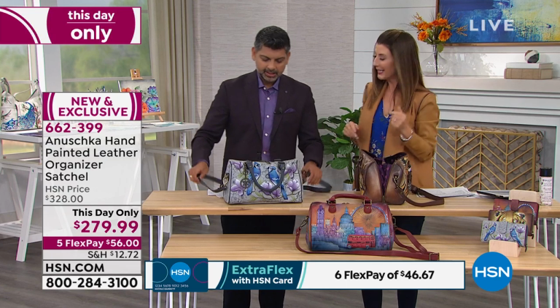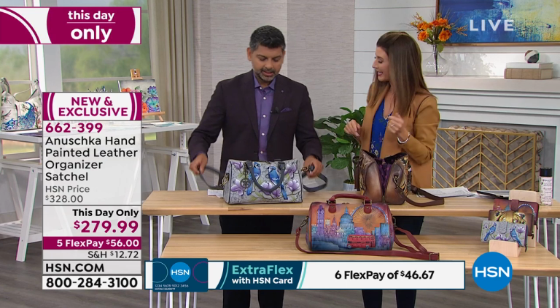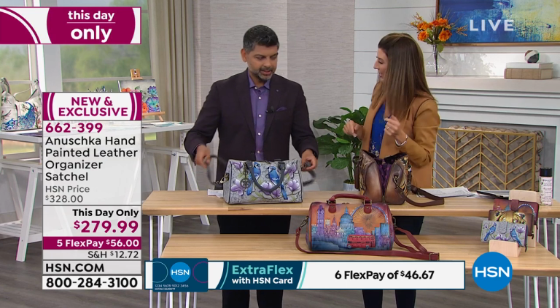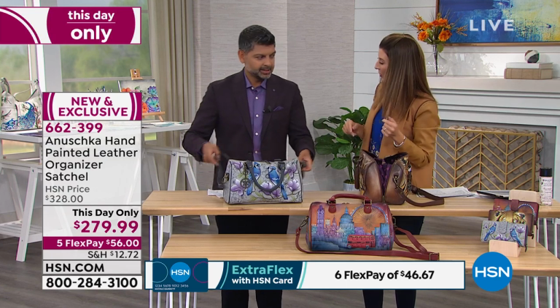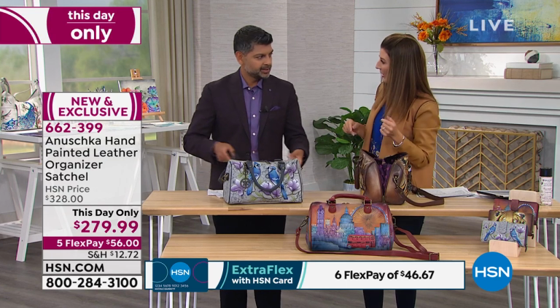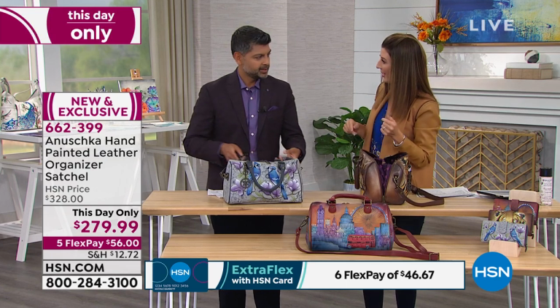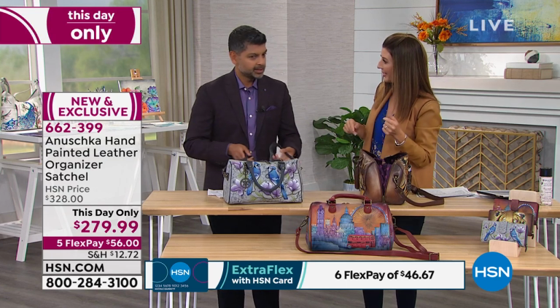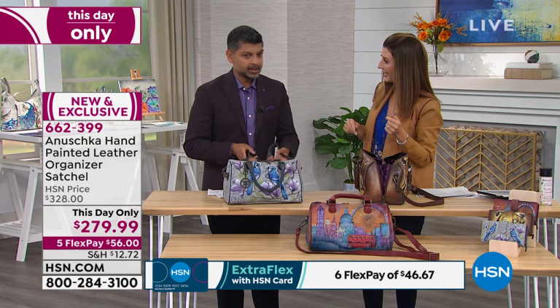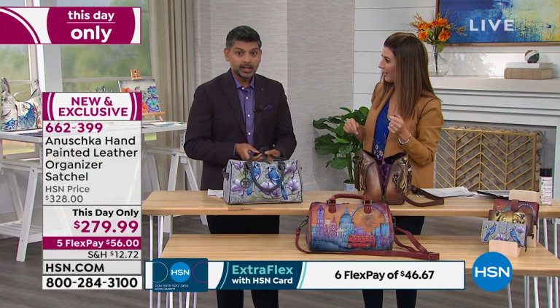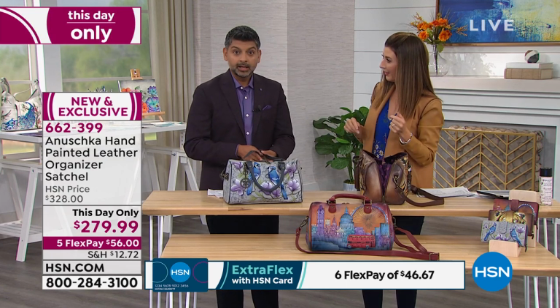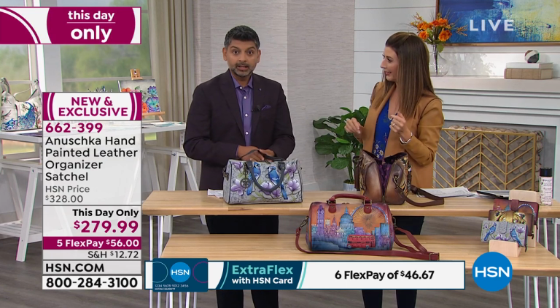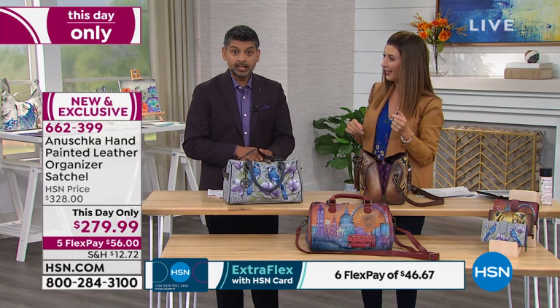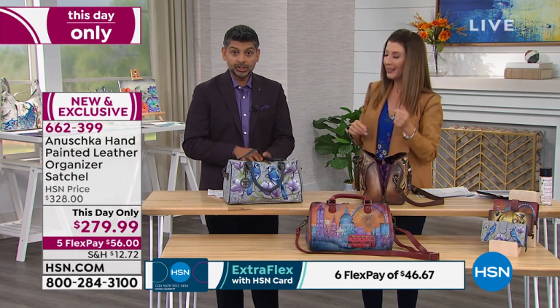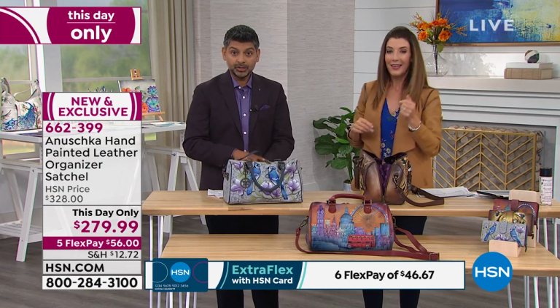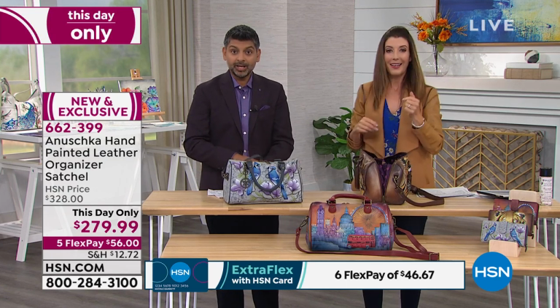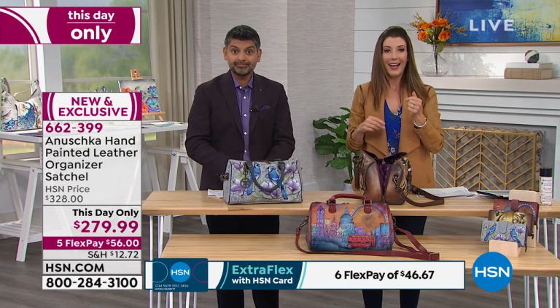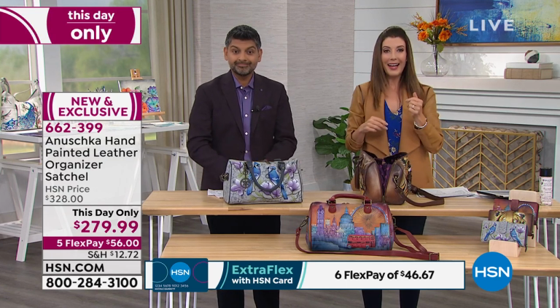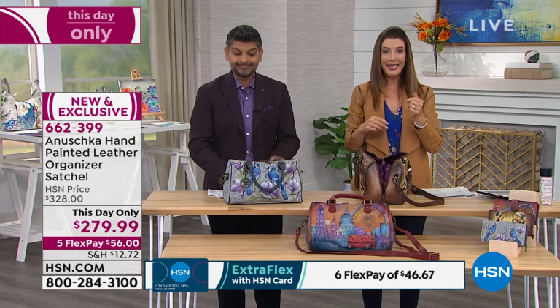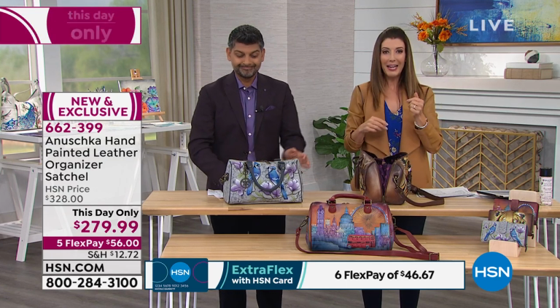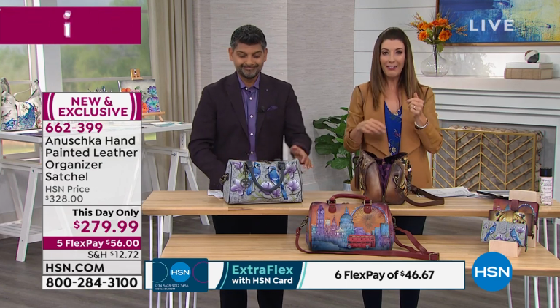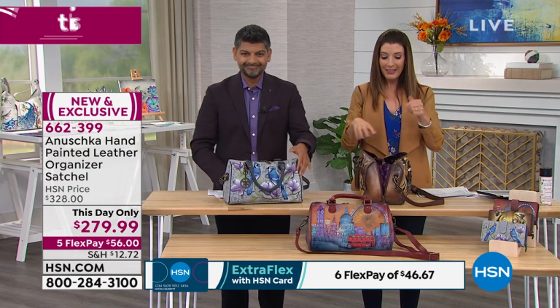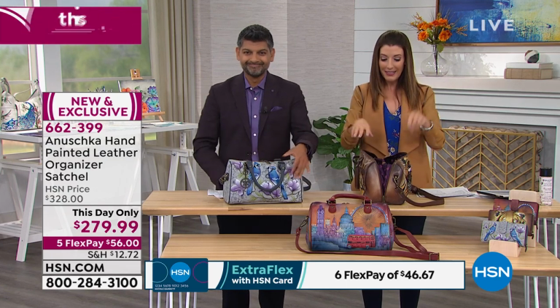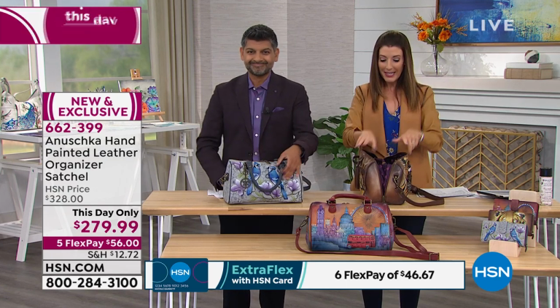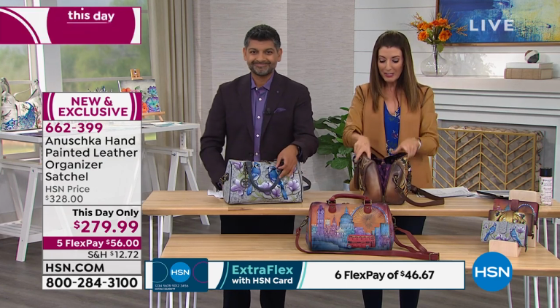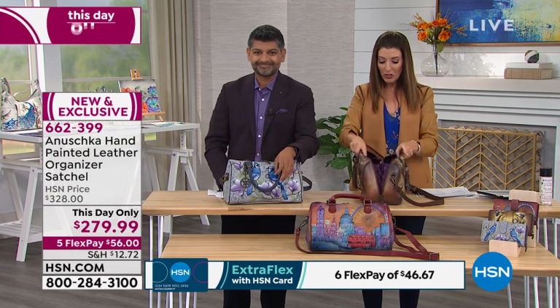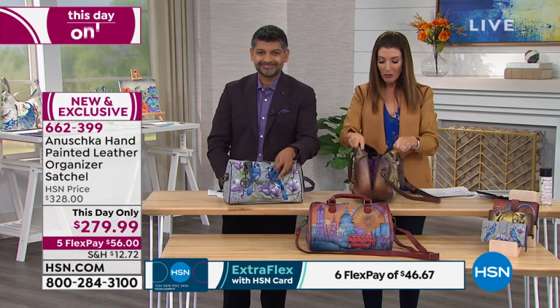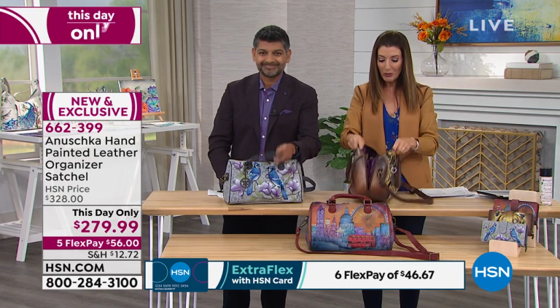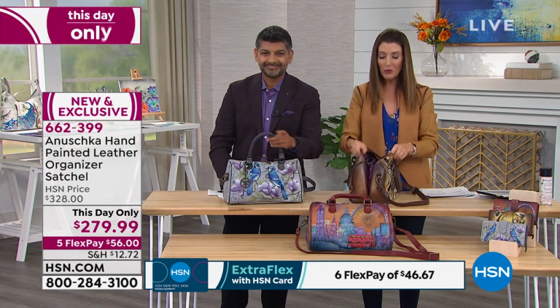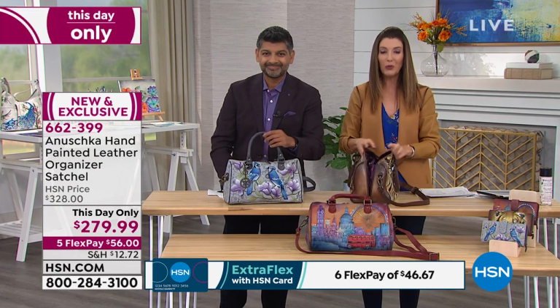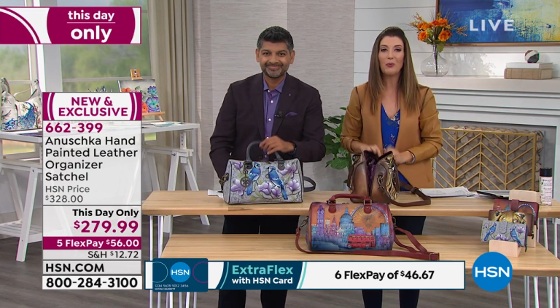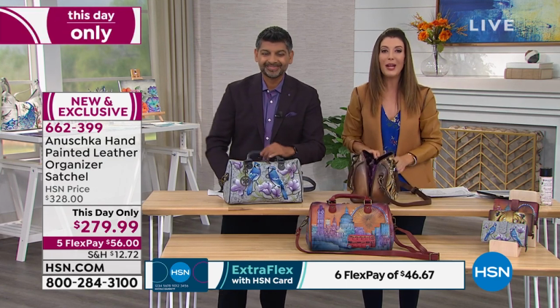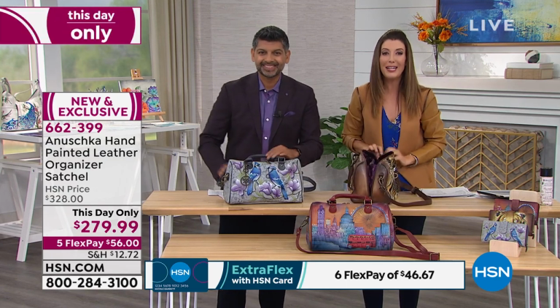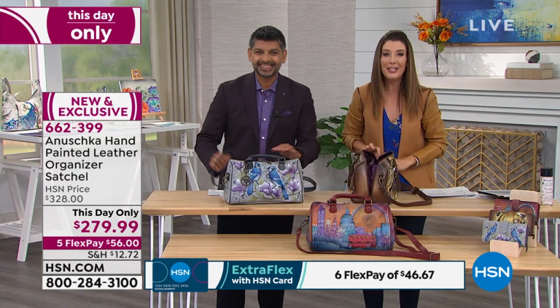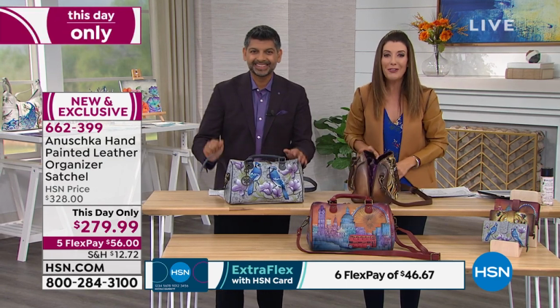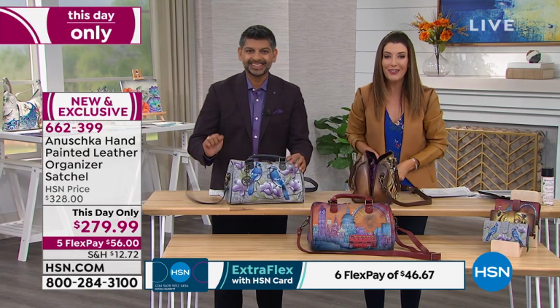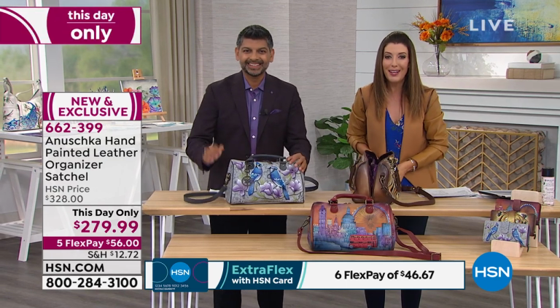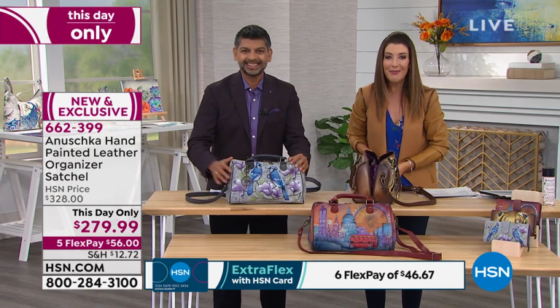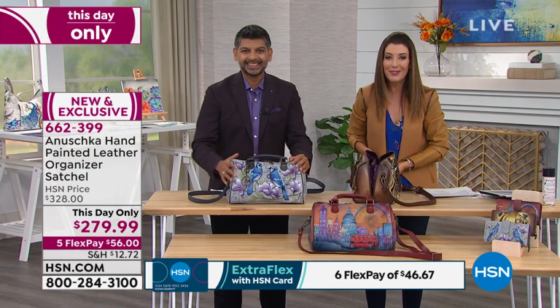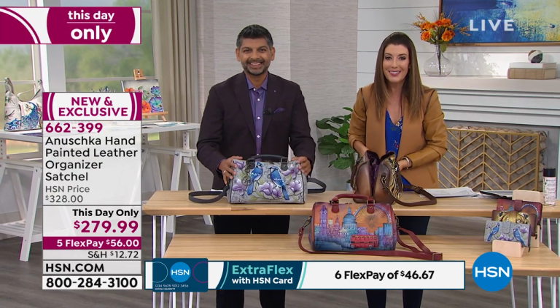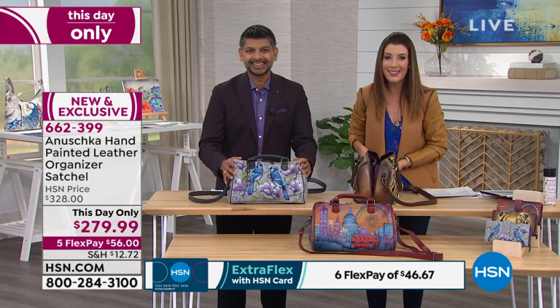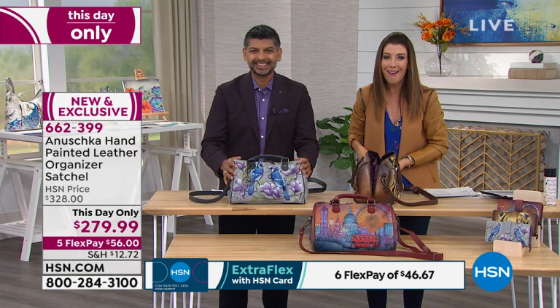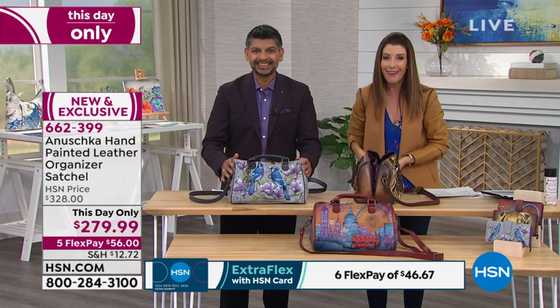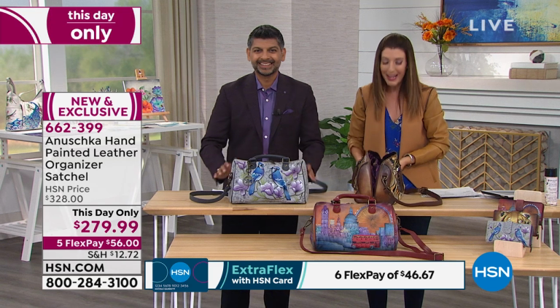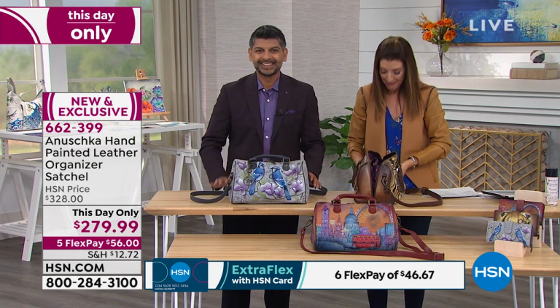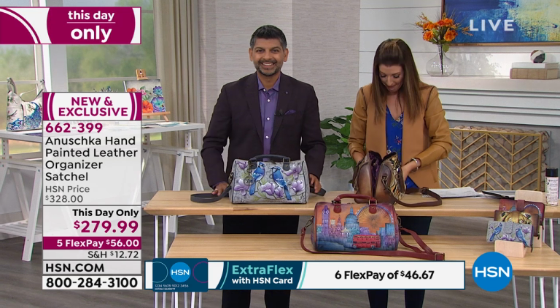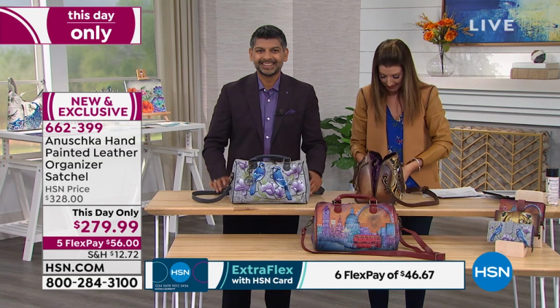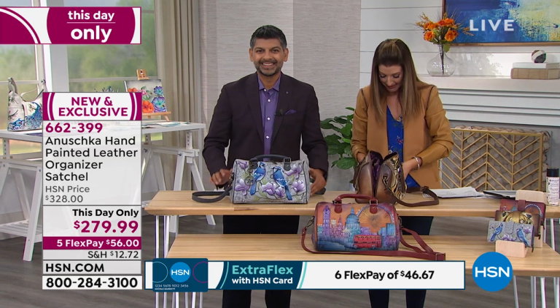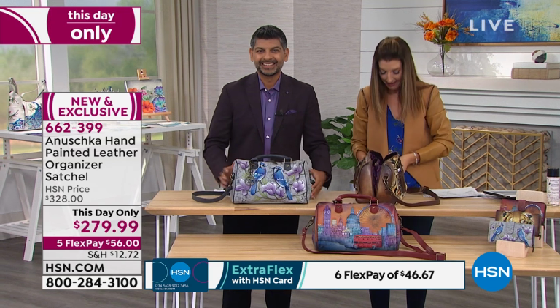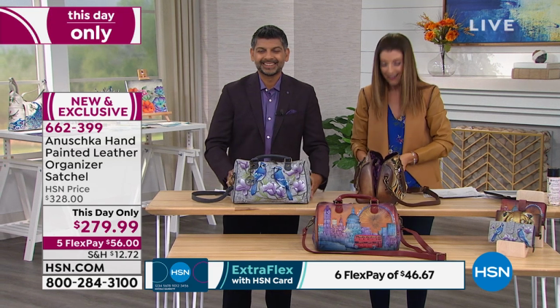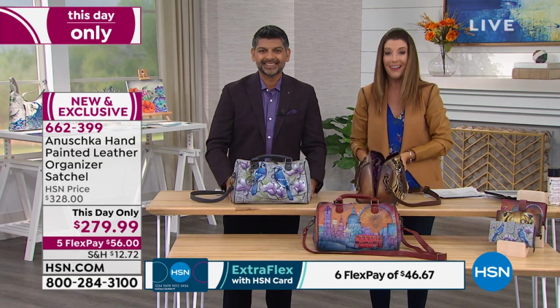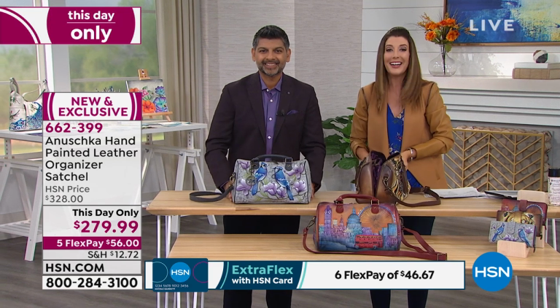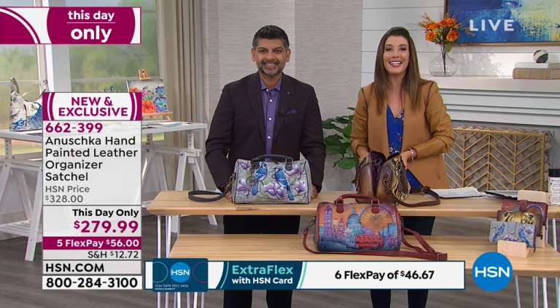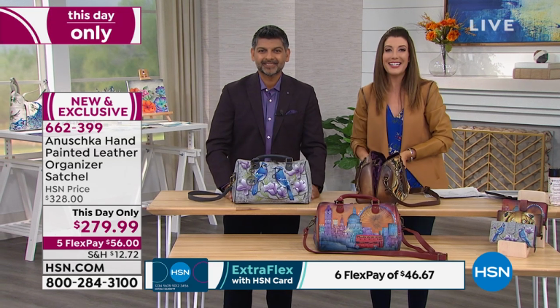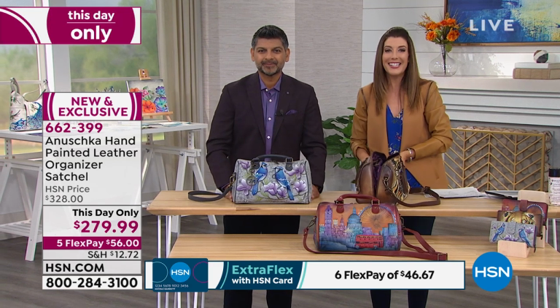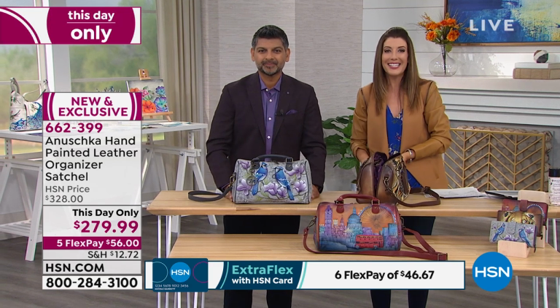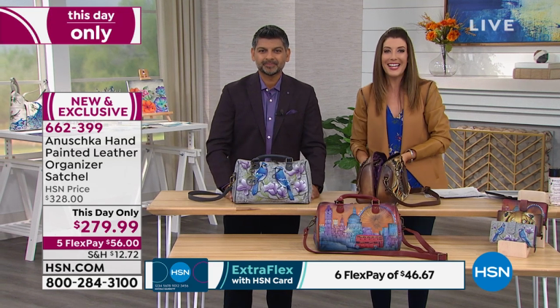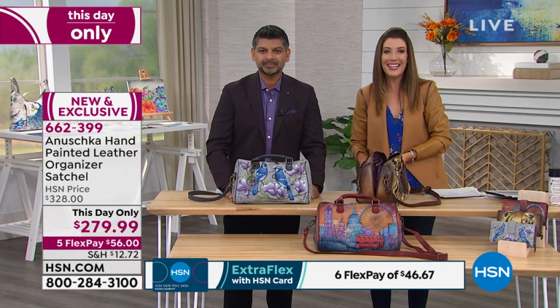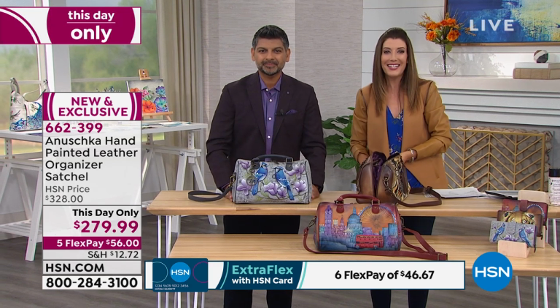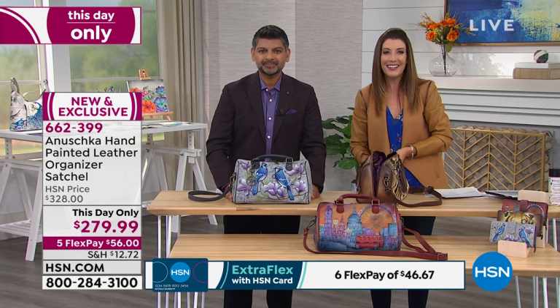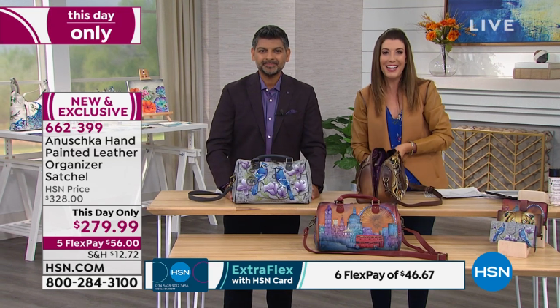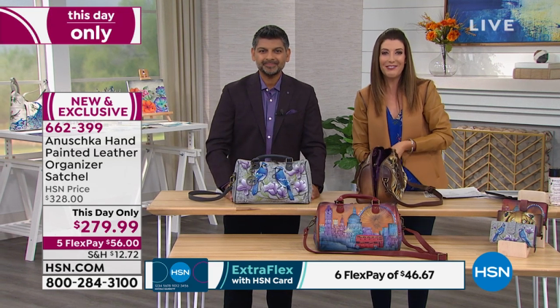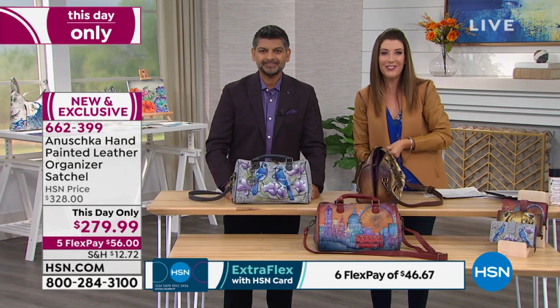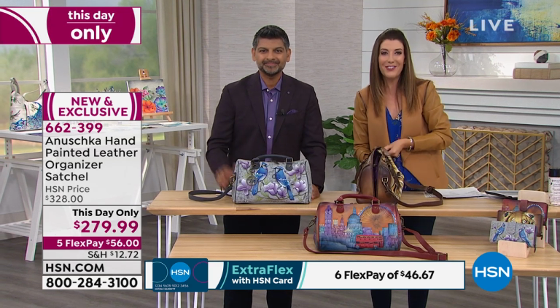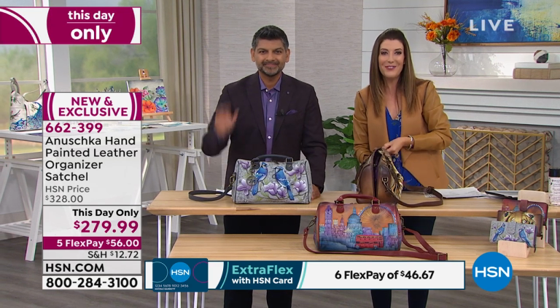Let's say a quick hi to Karen. Thanks so much for waiting — you're live with Sarah and Bhaskar on HSN. Good afternoon.